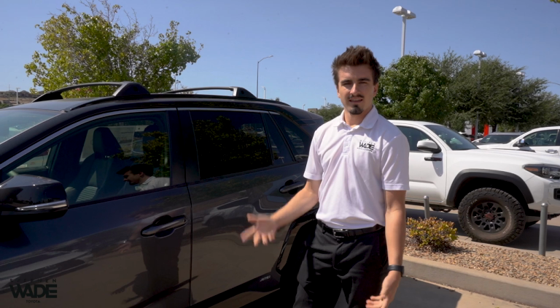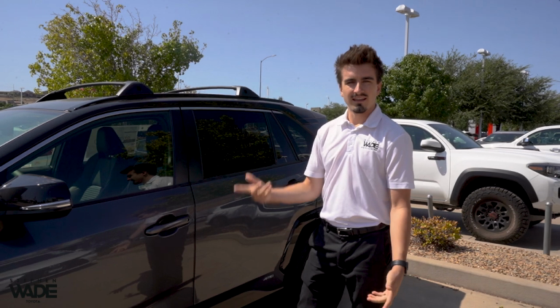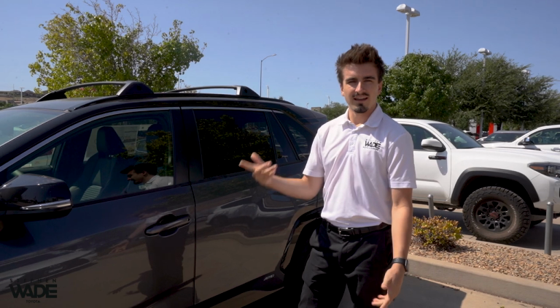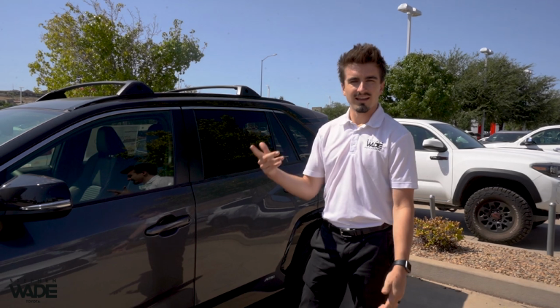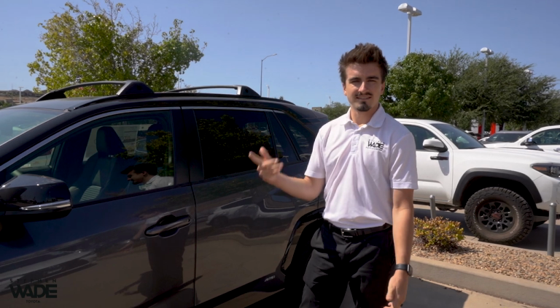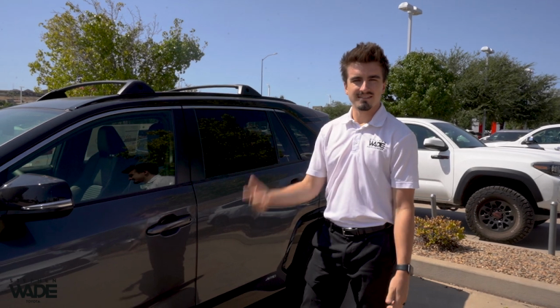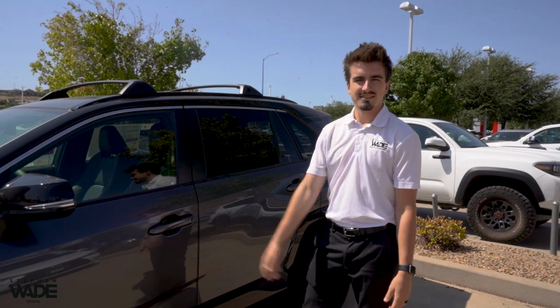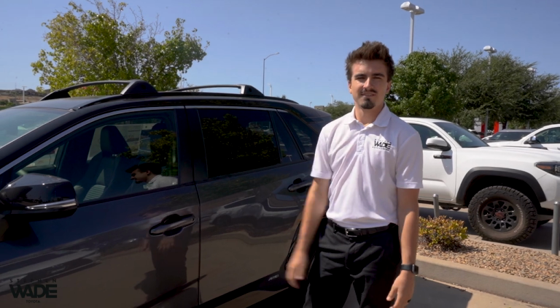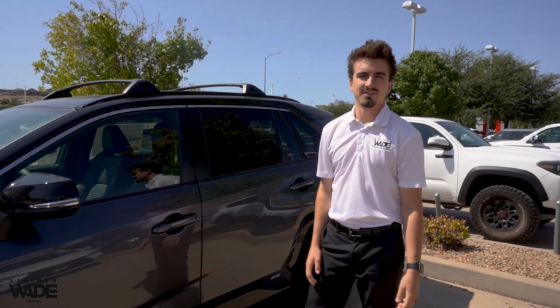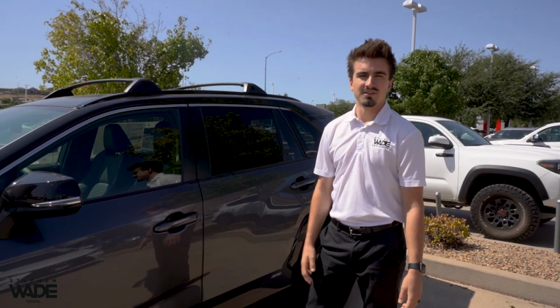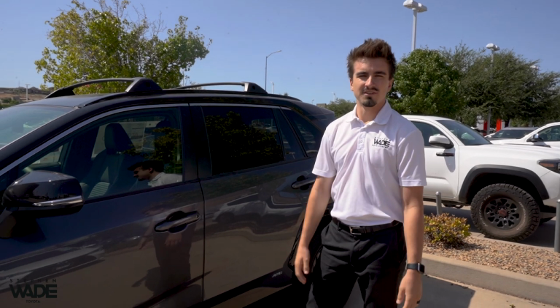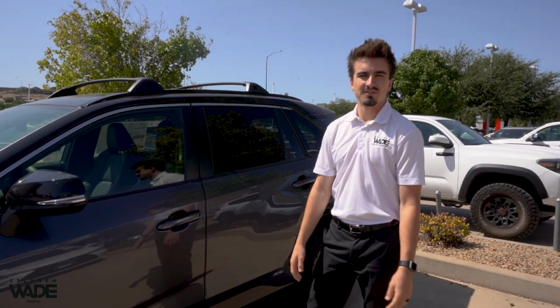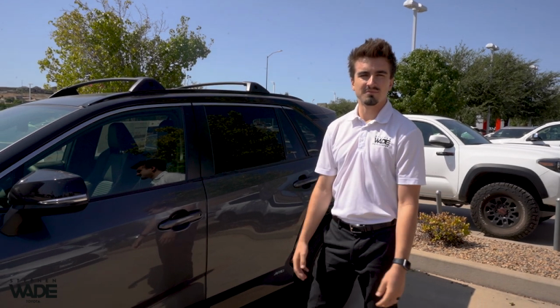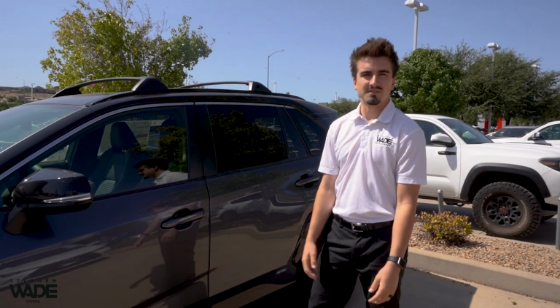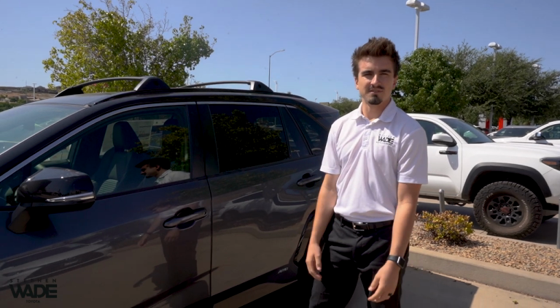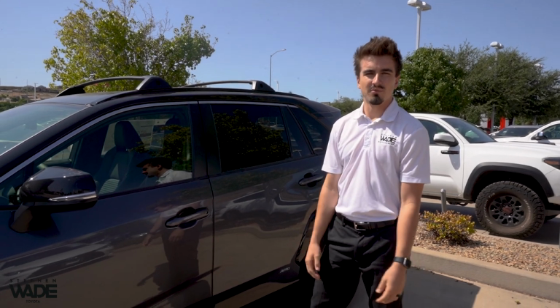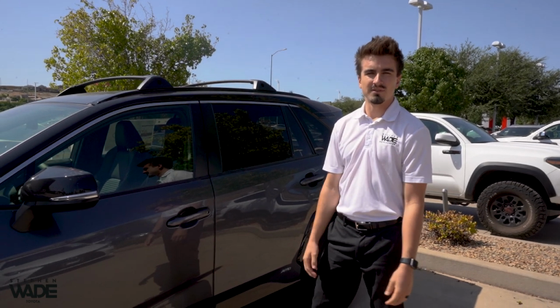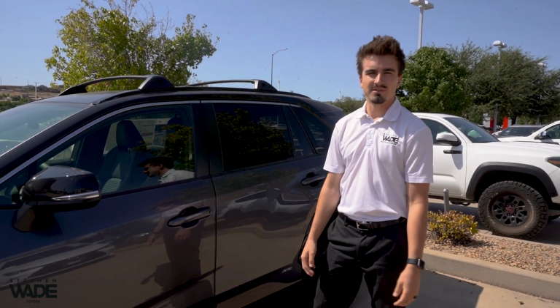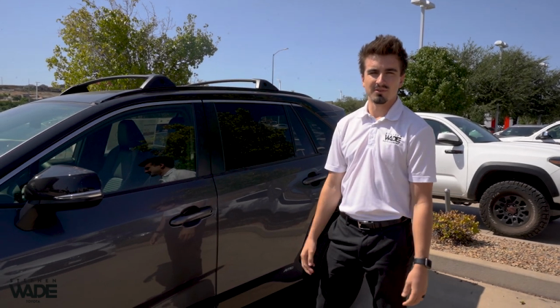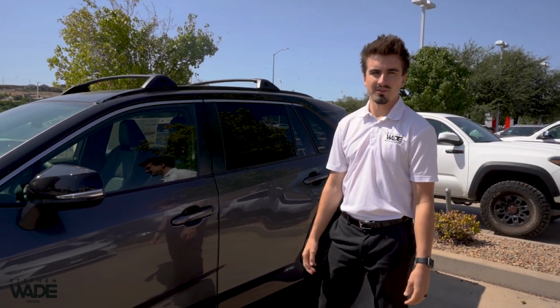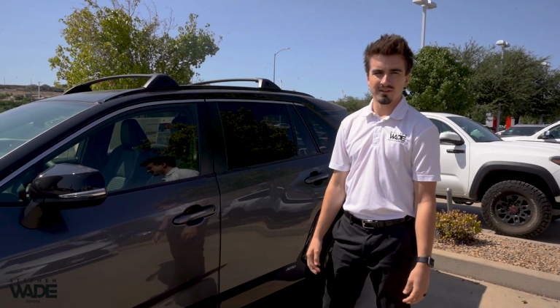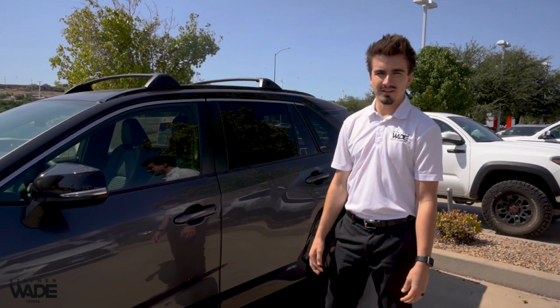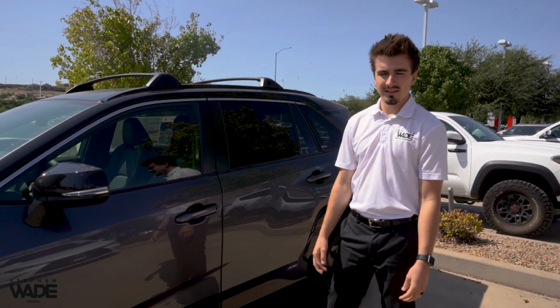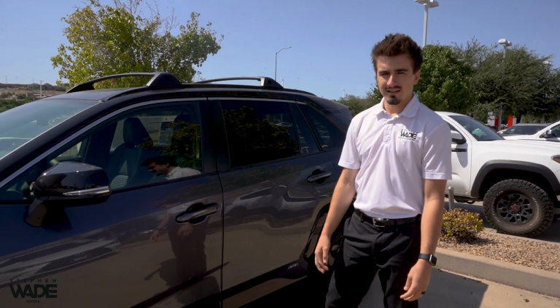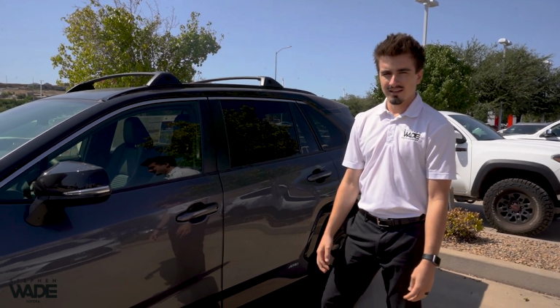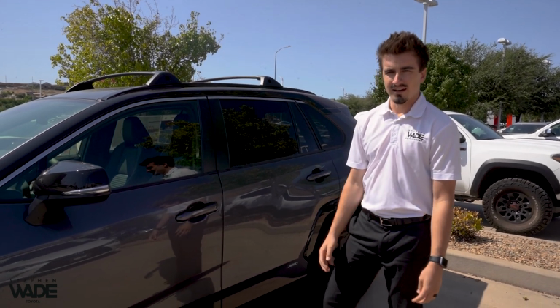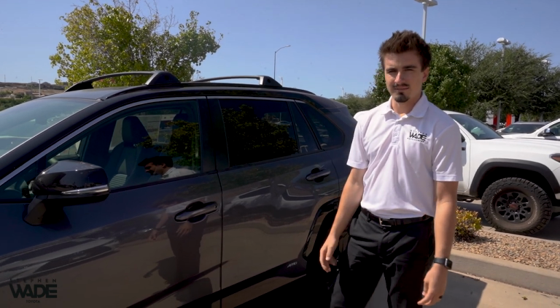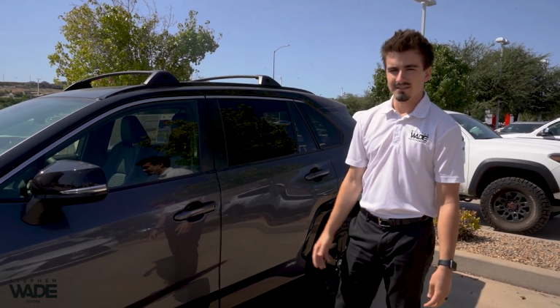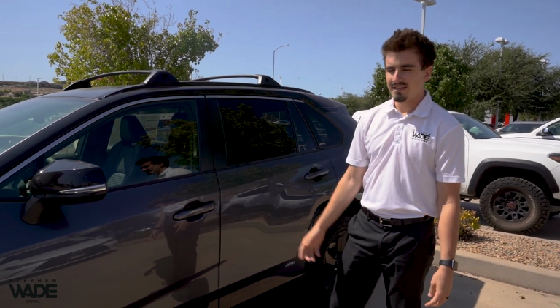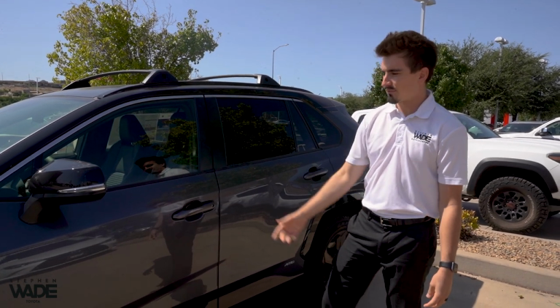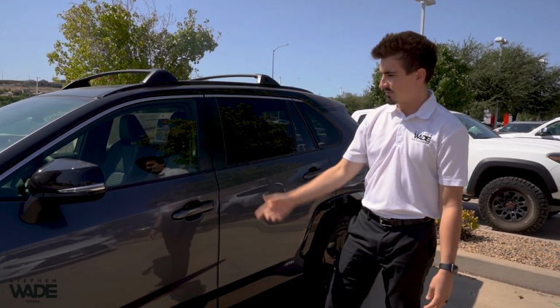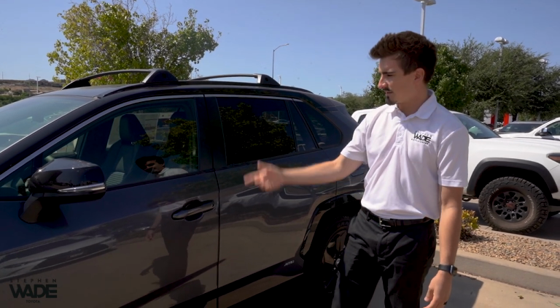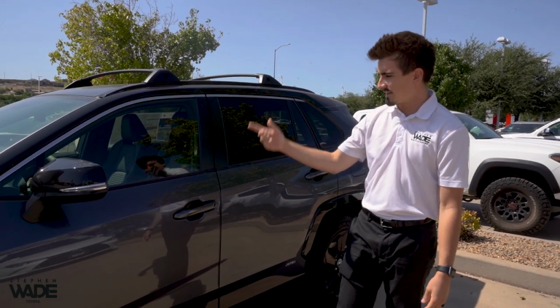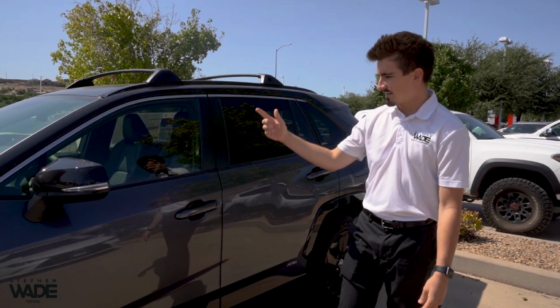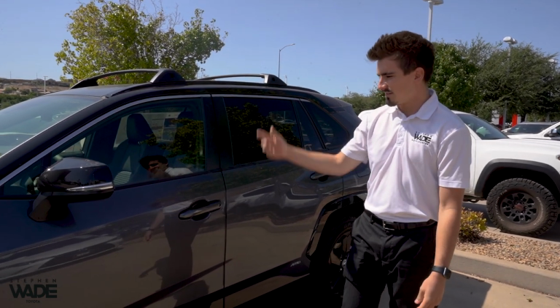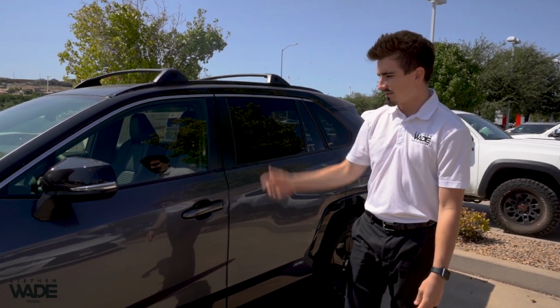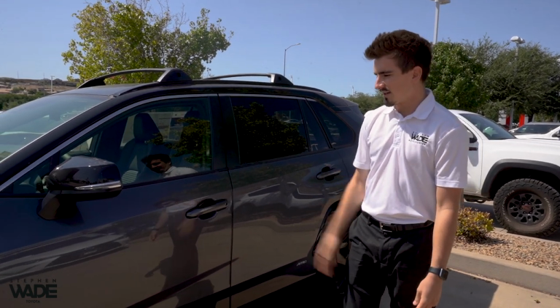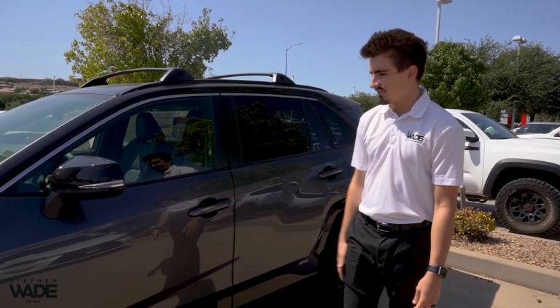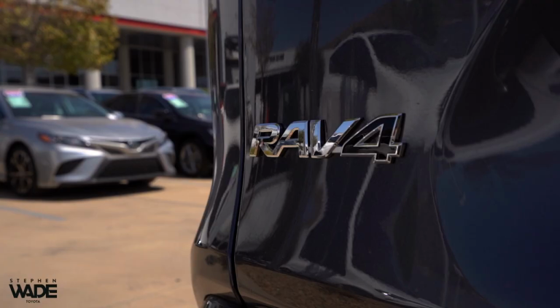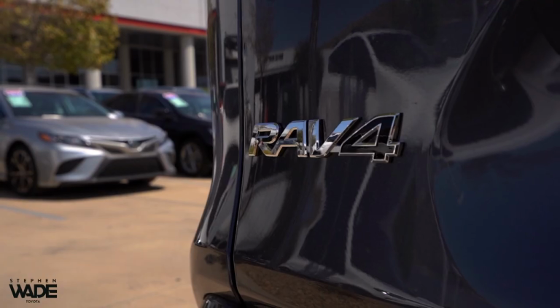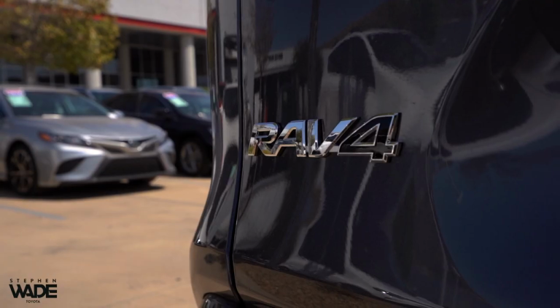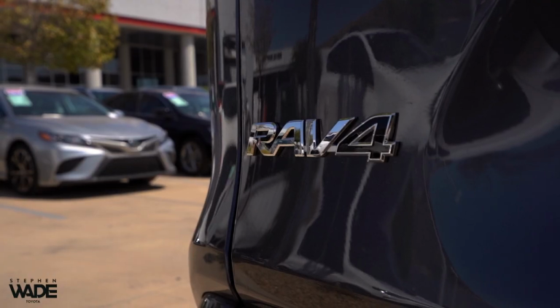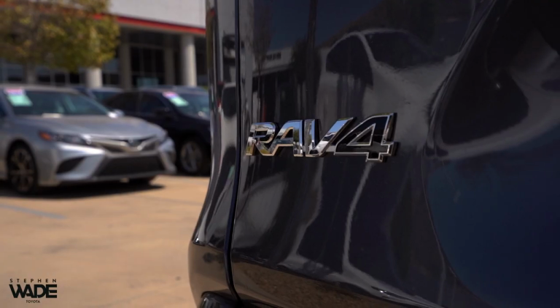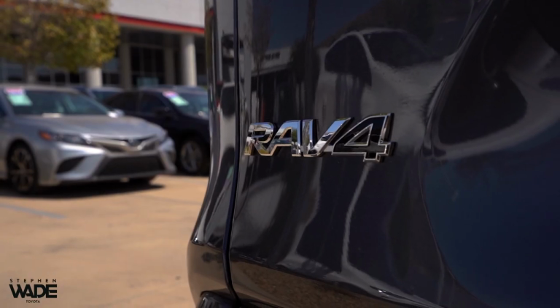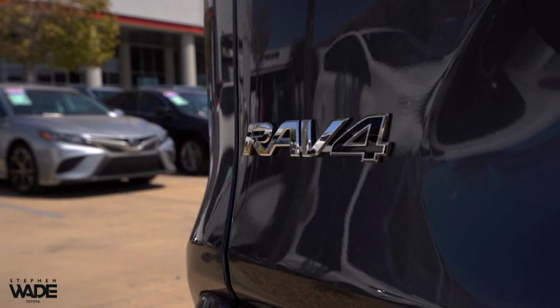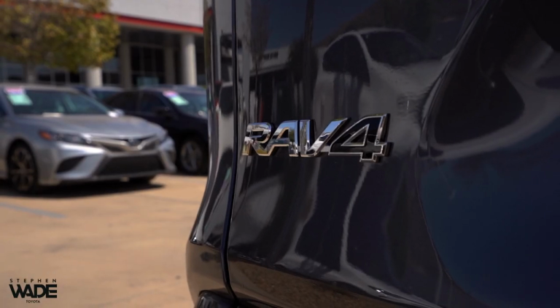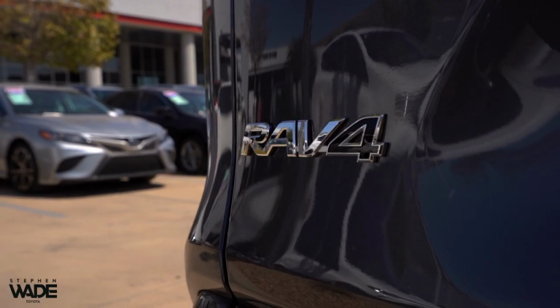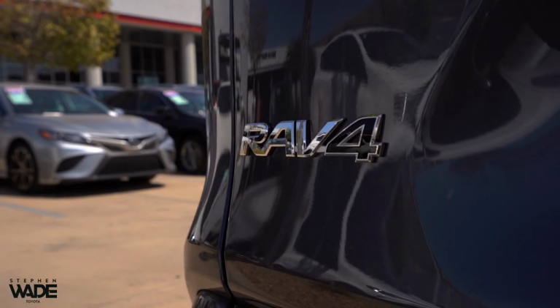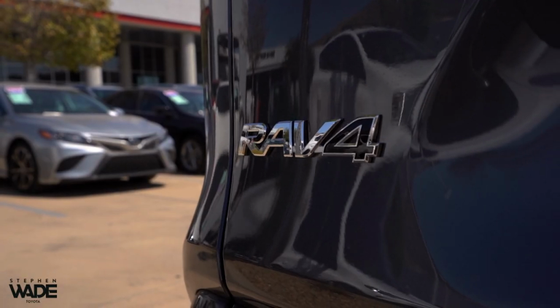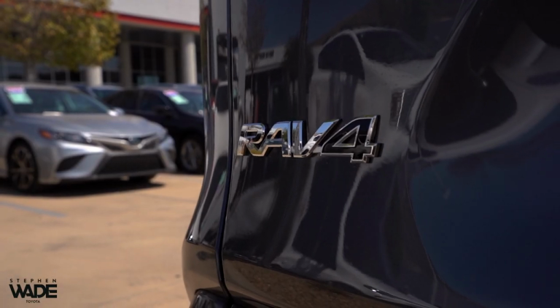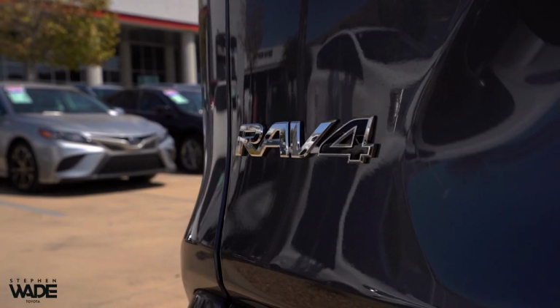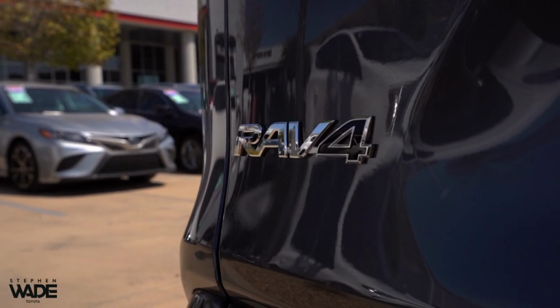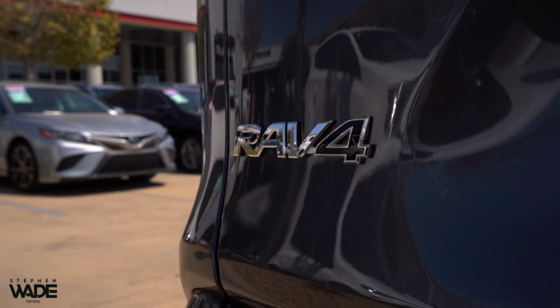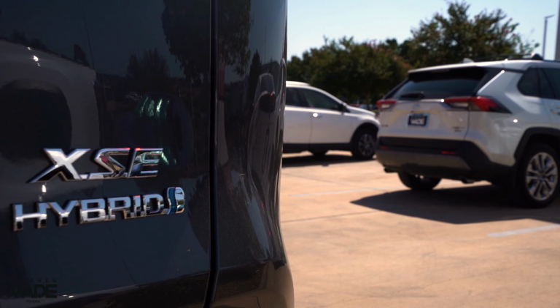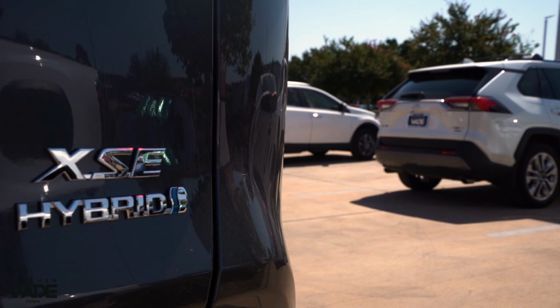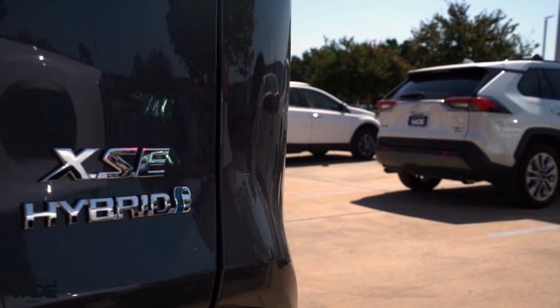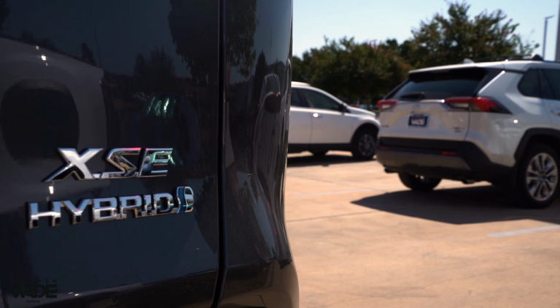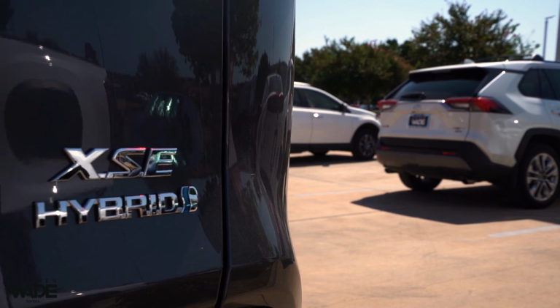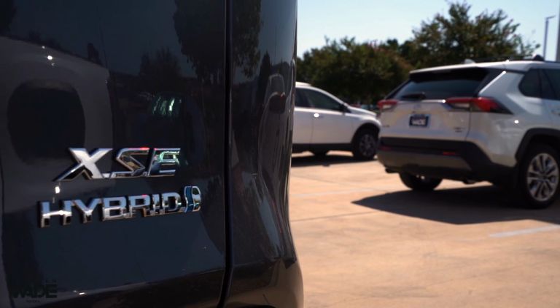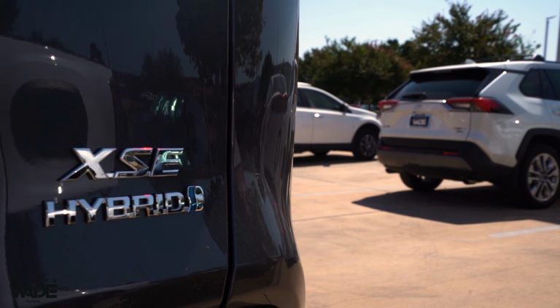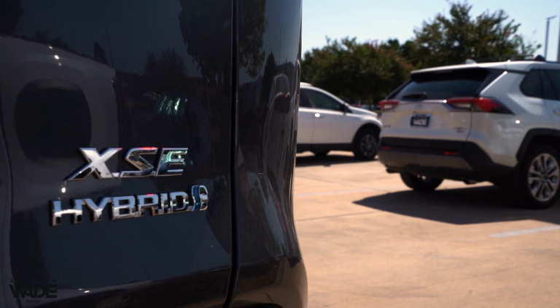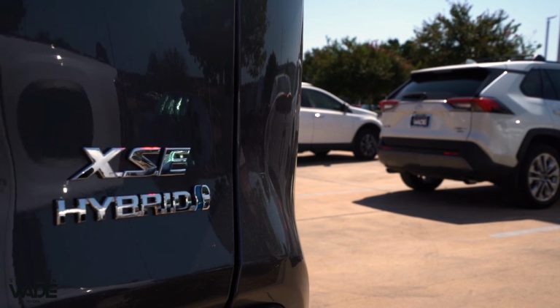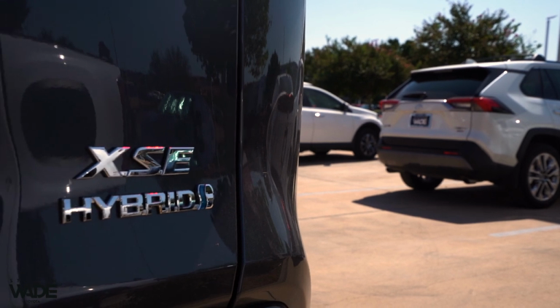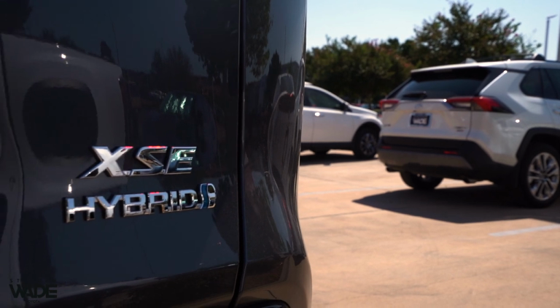Hey guys, it's Devin Cook from Superboy Toyota. Today we're going to be taking a look at the 2020 RAV4 XSE Hybrid.